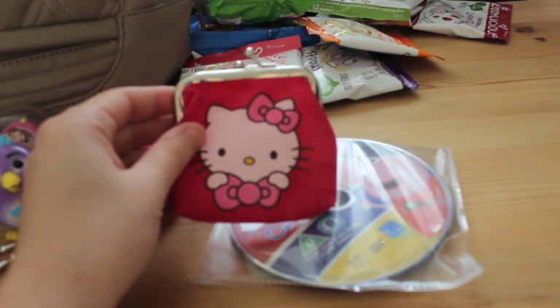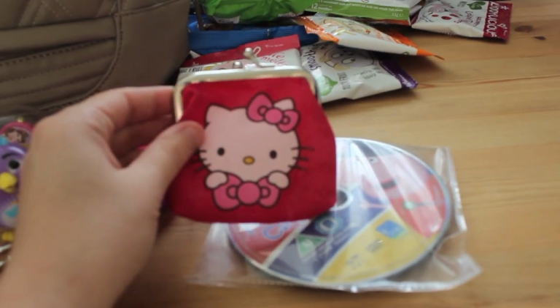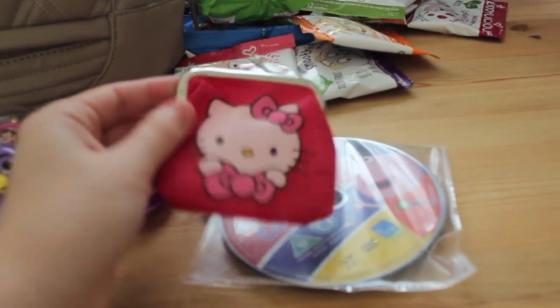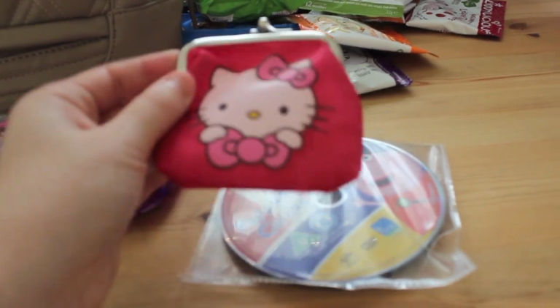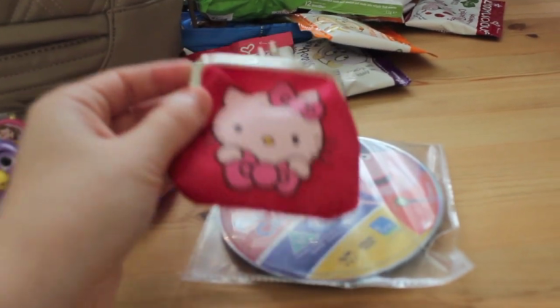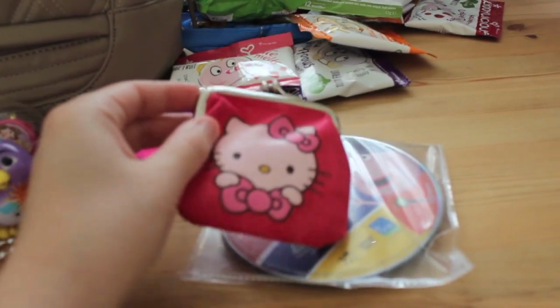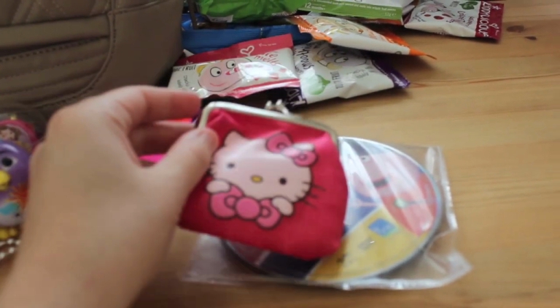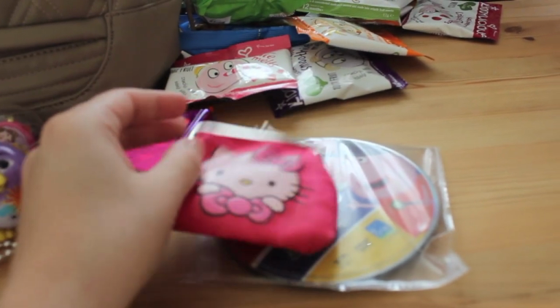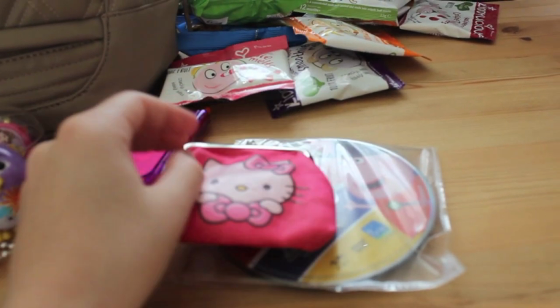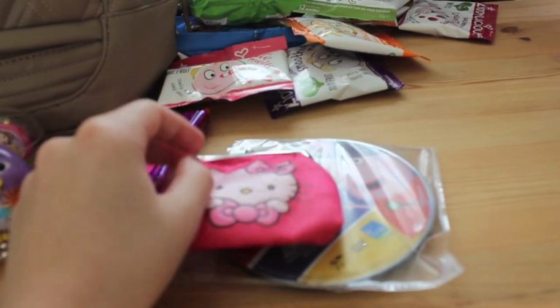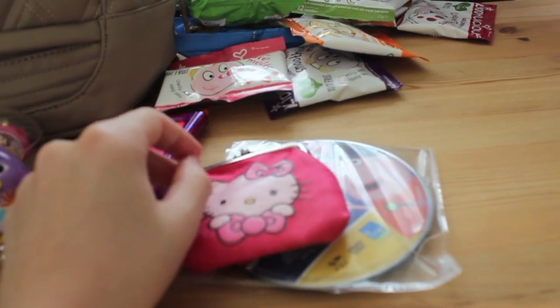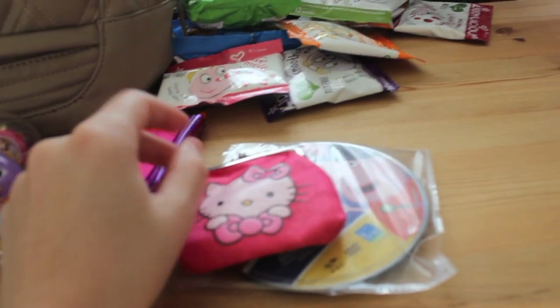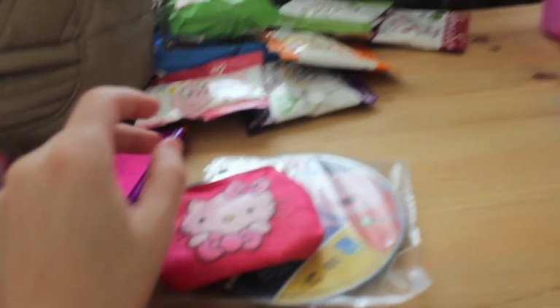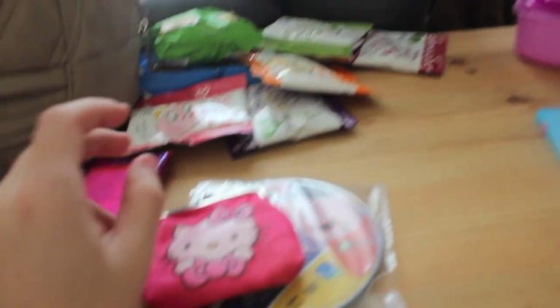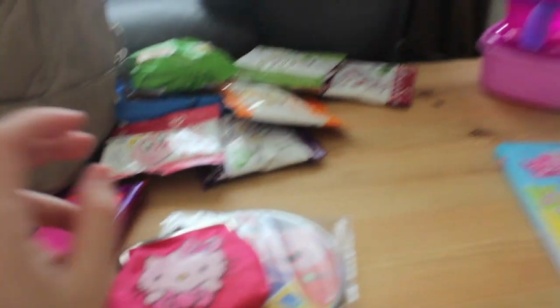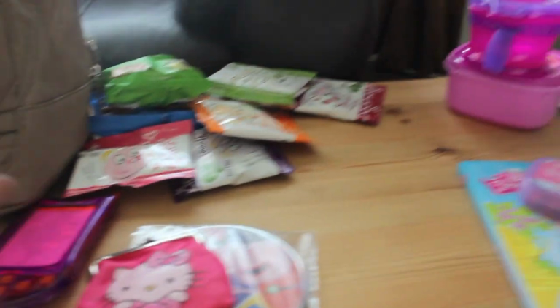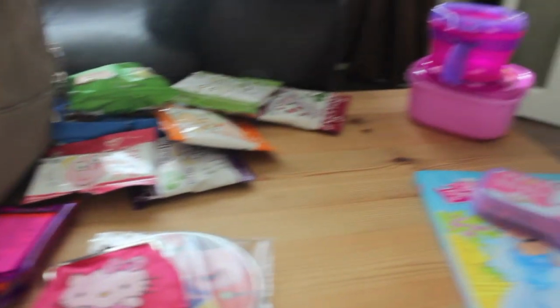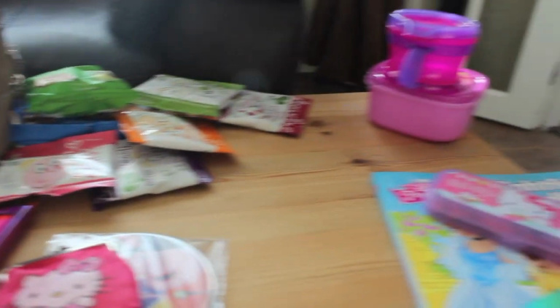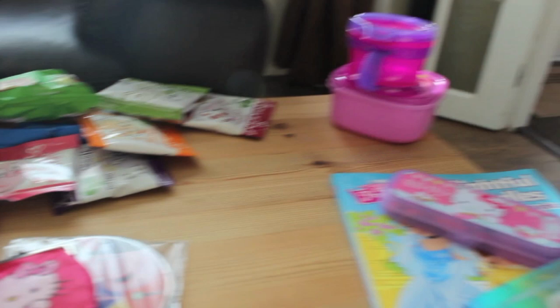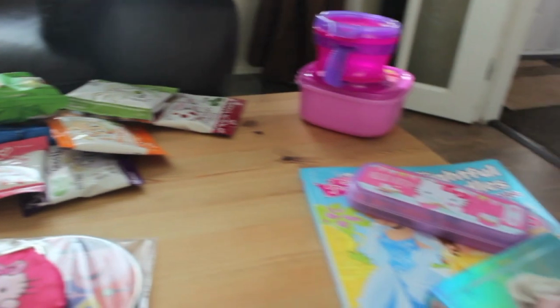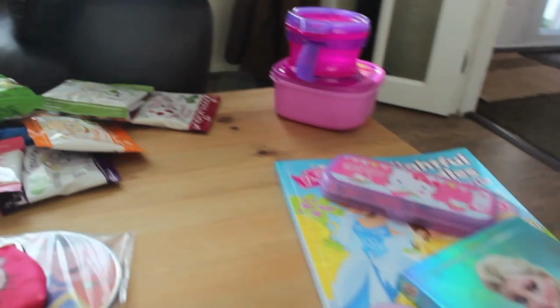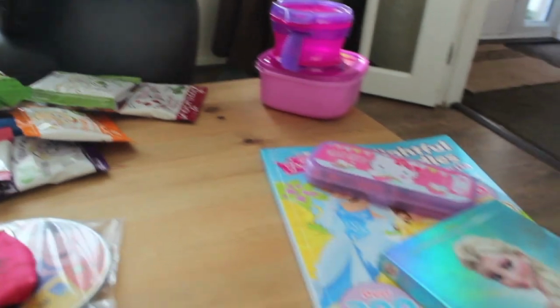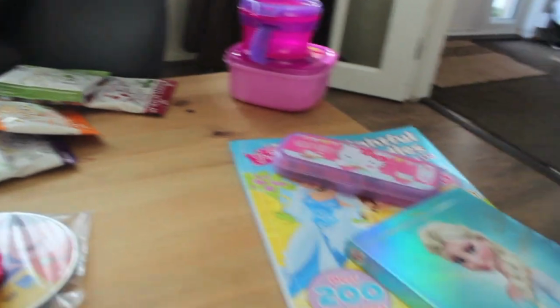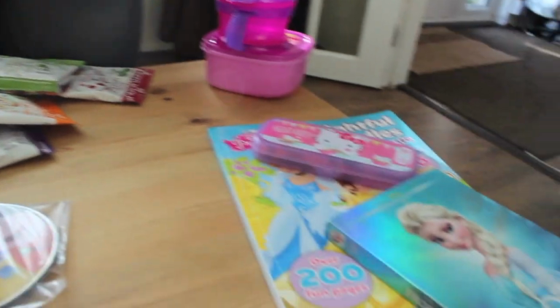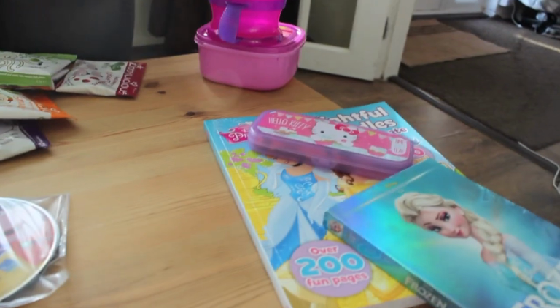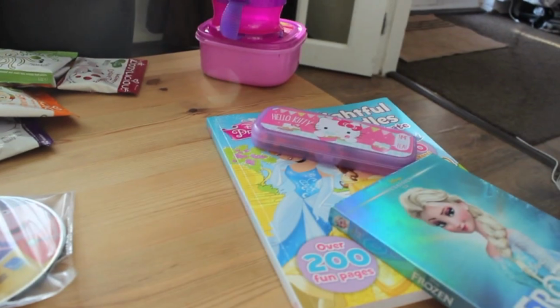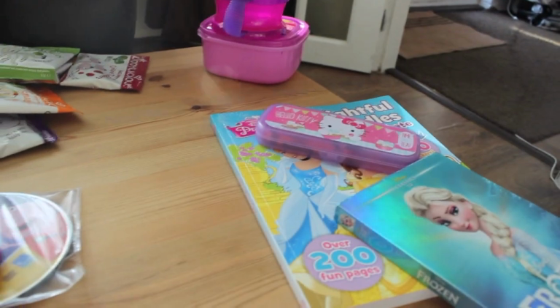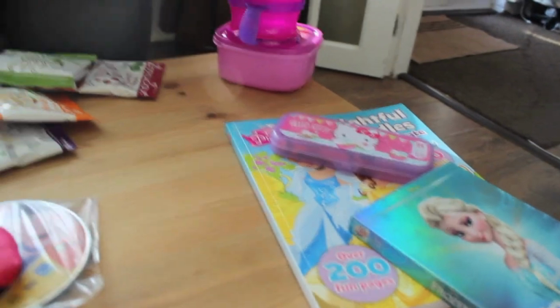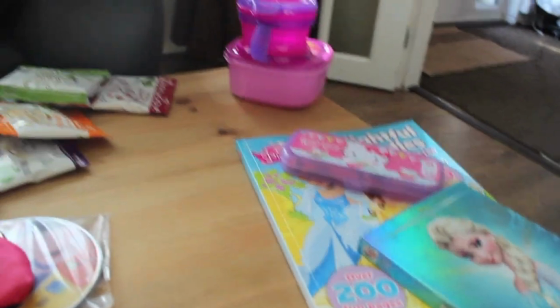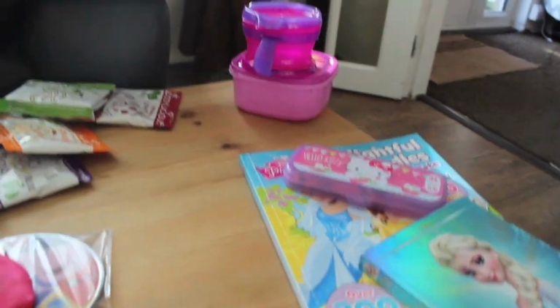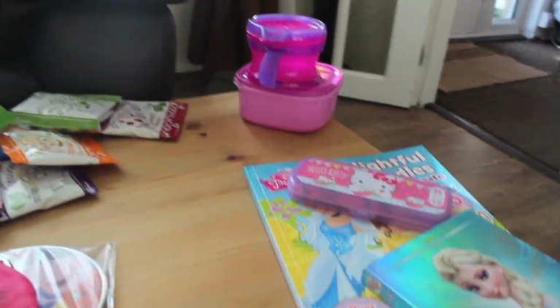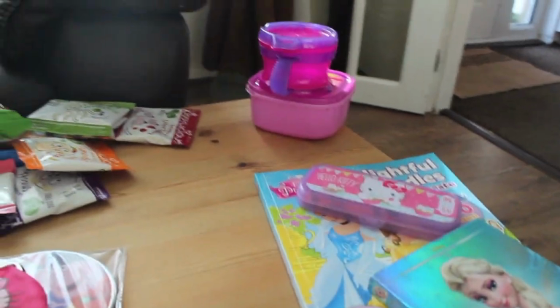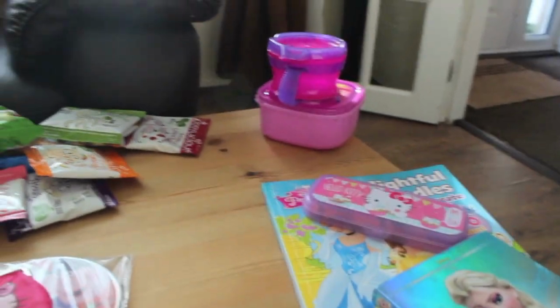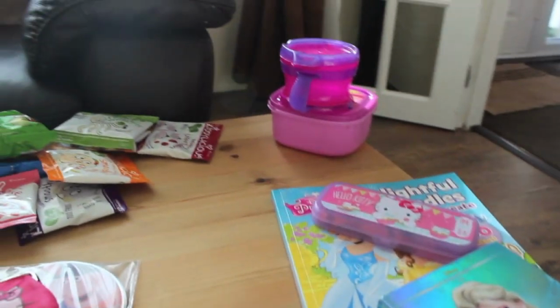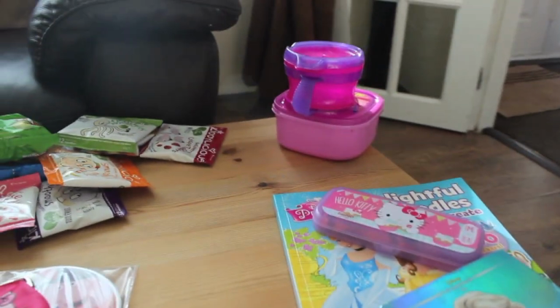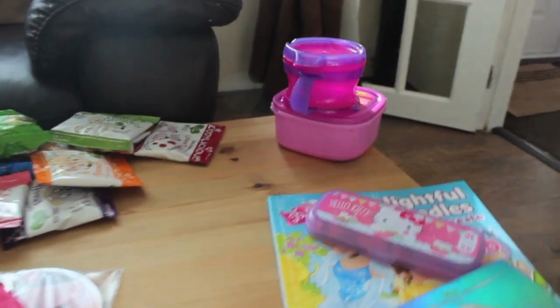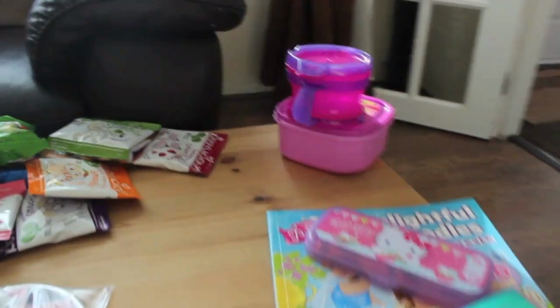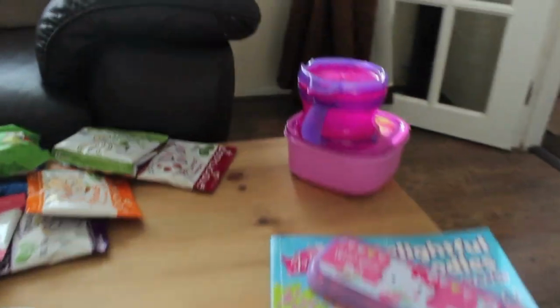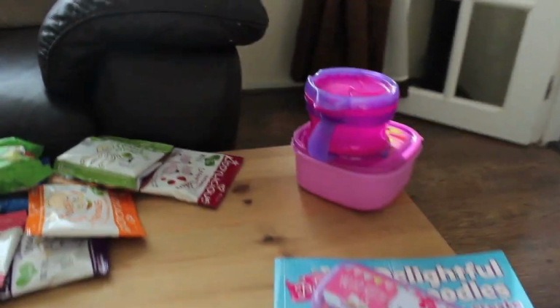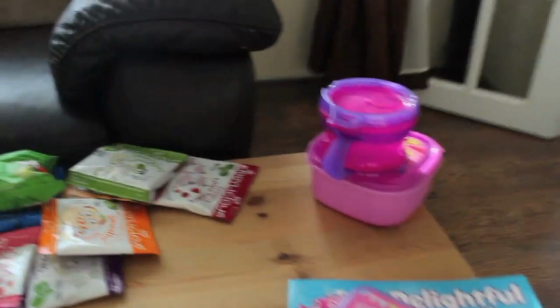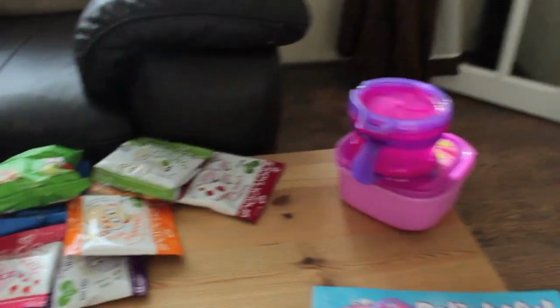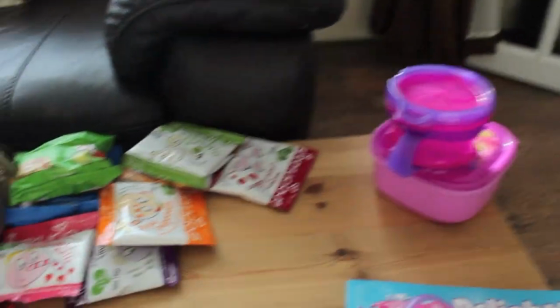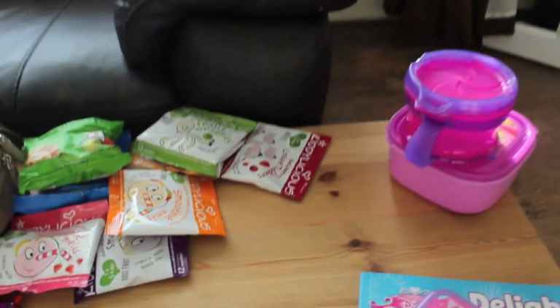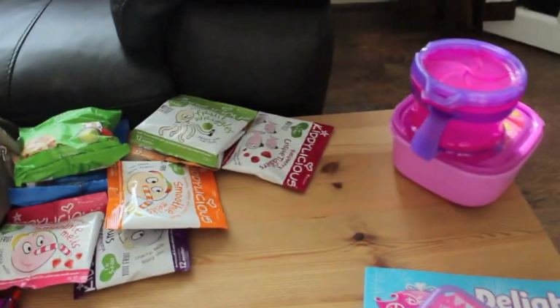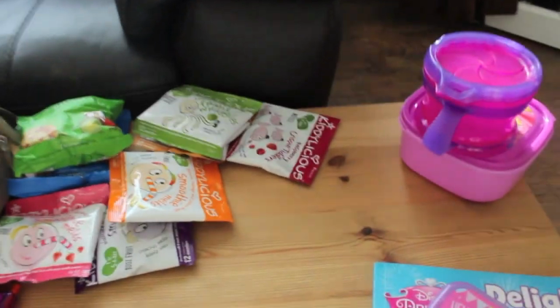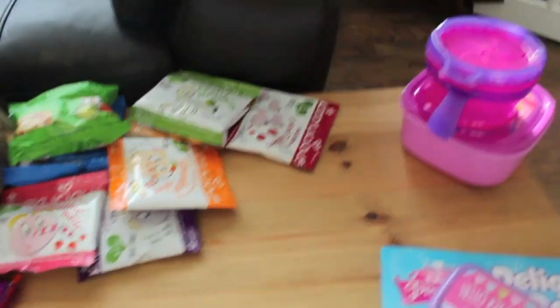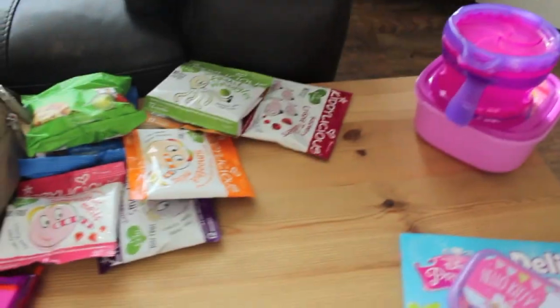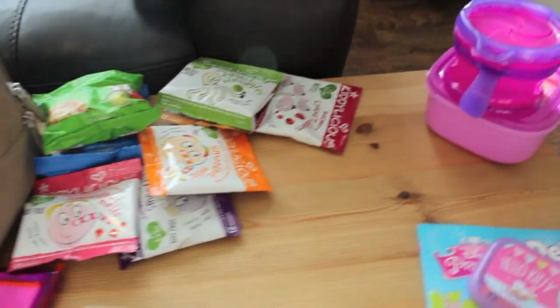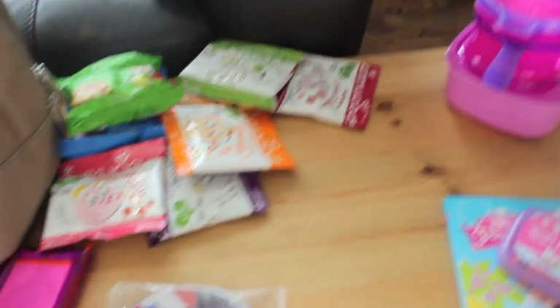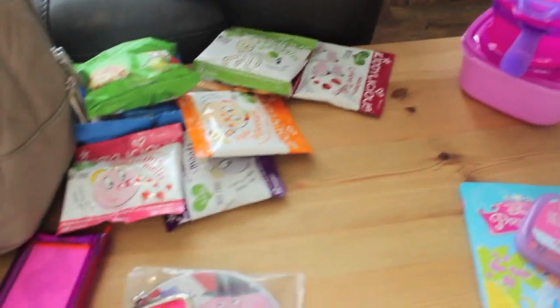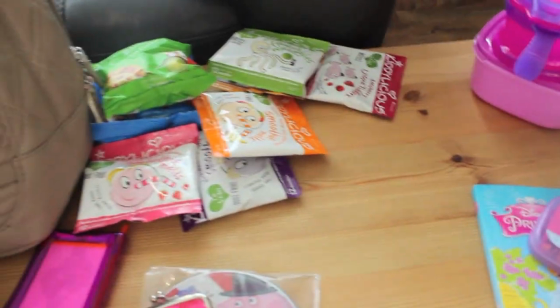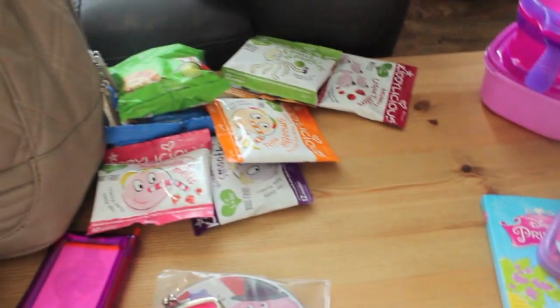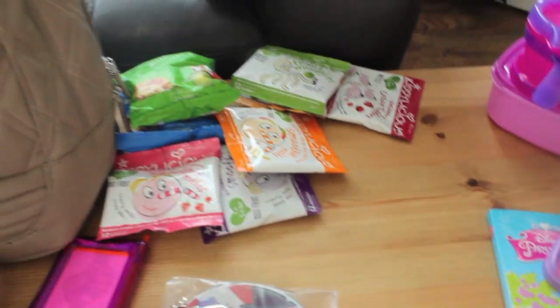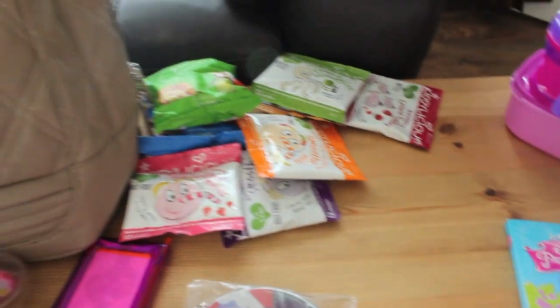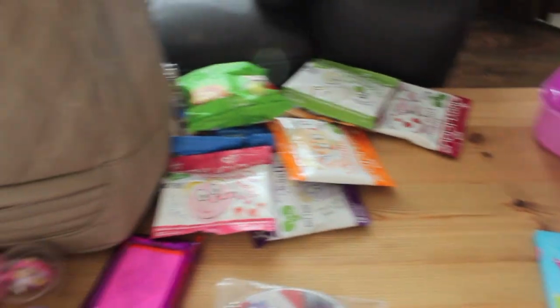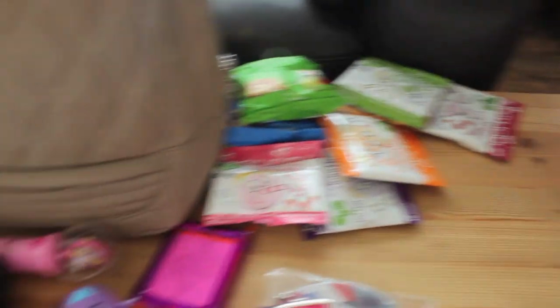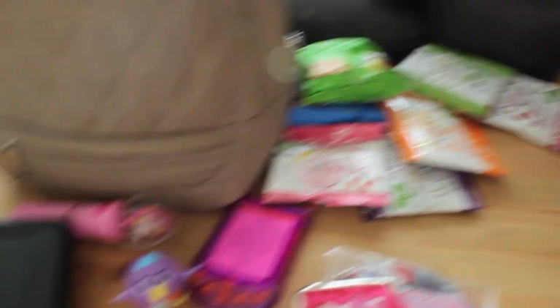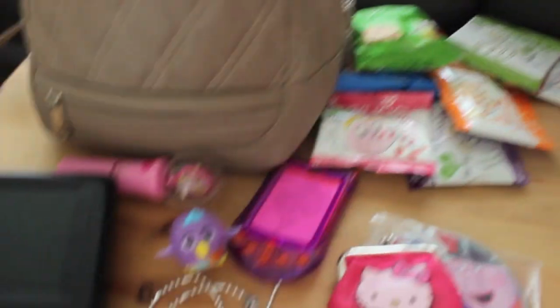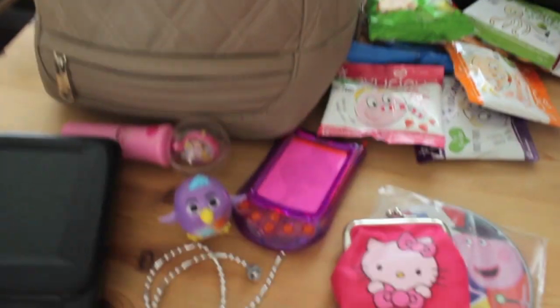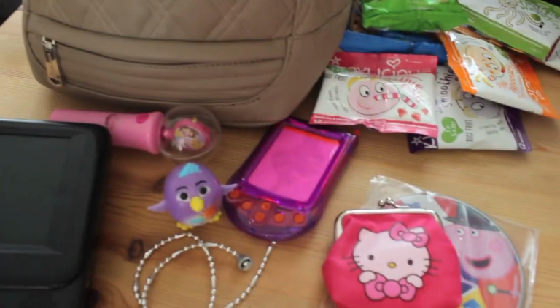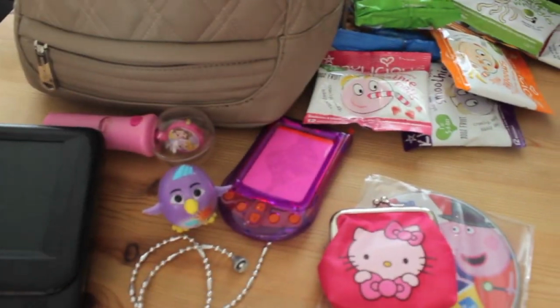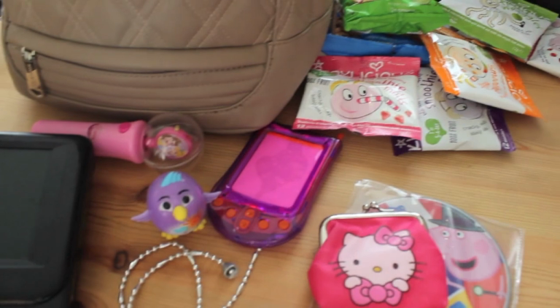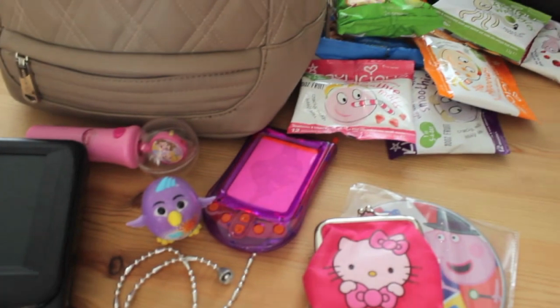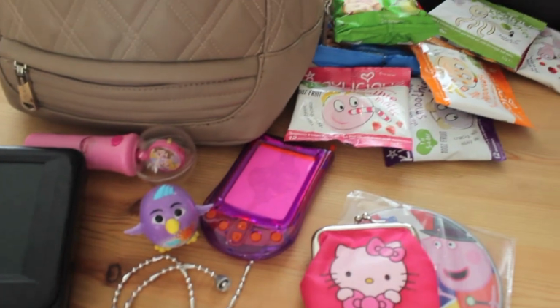So that is everything in Ellie's travel bag. Like I said, it will be filled up daily with snacks and nappies.